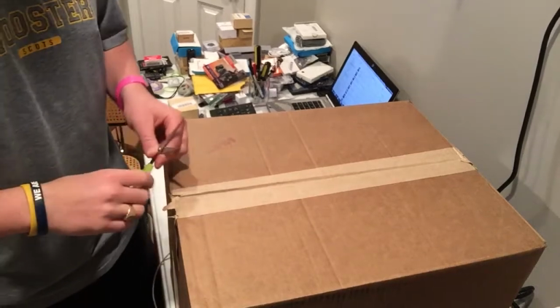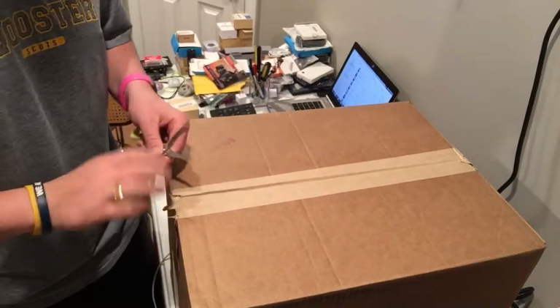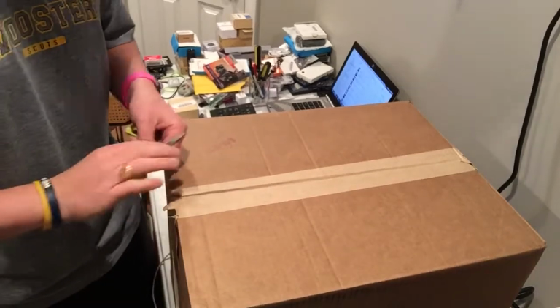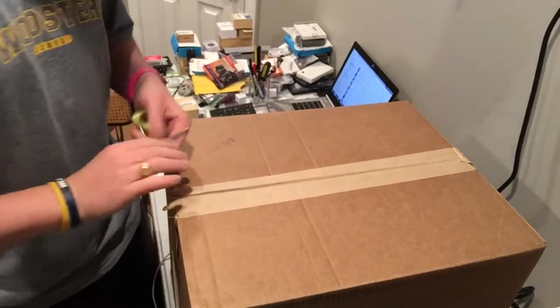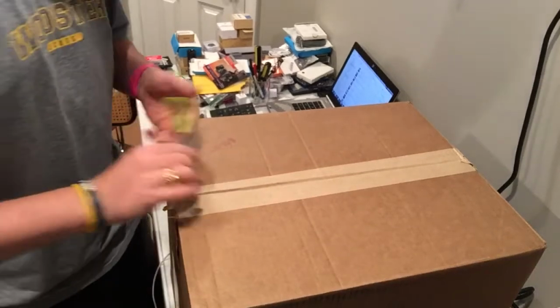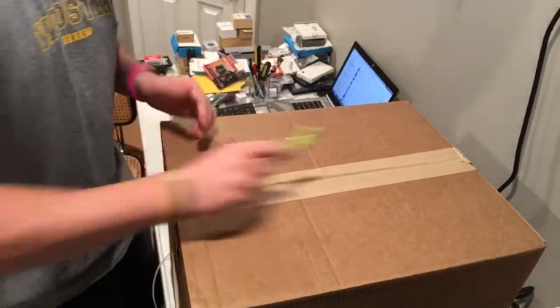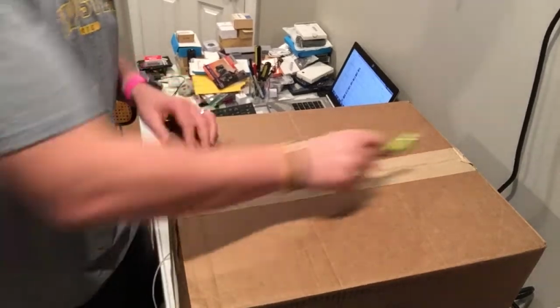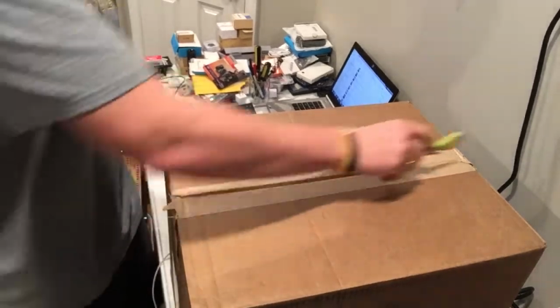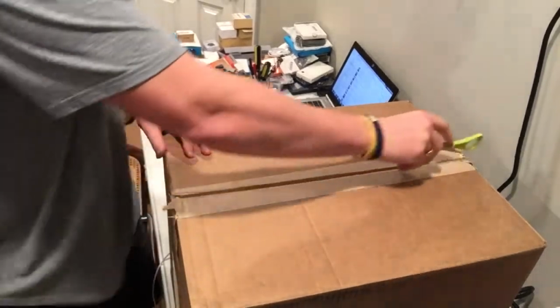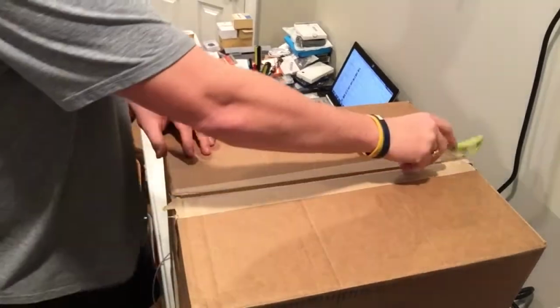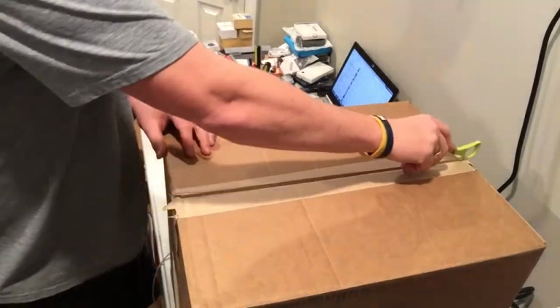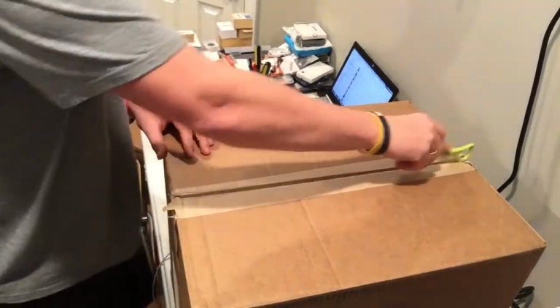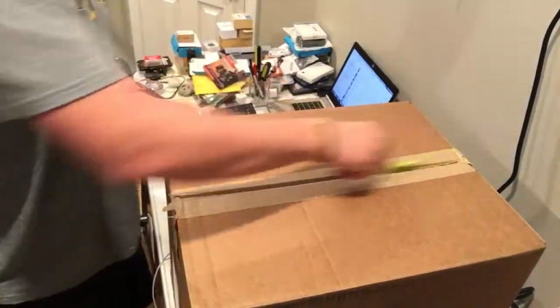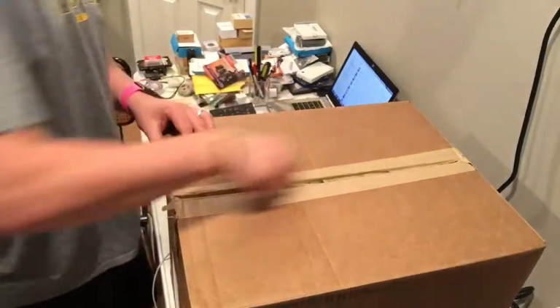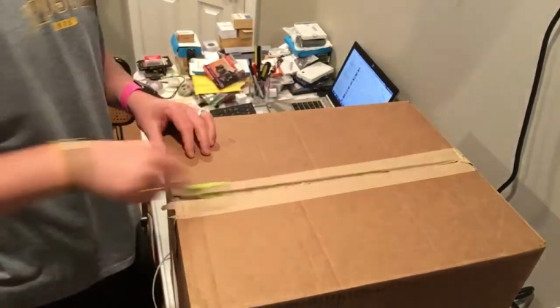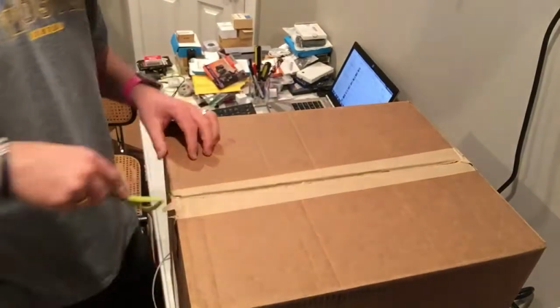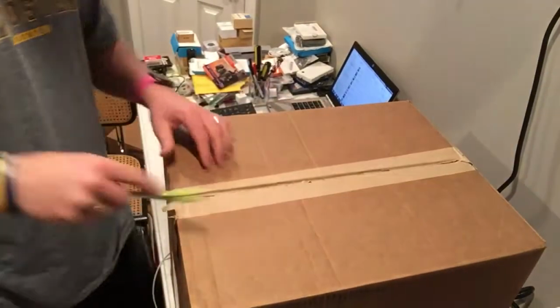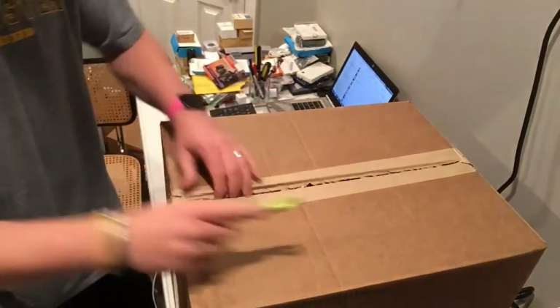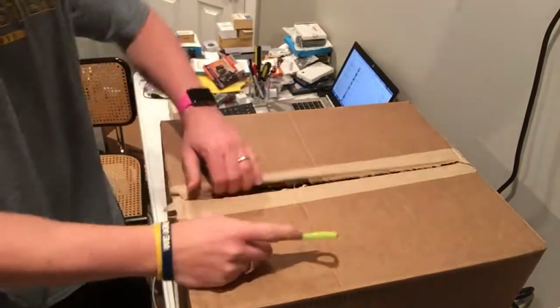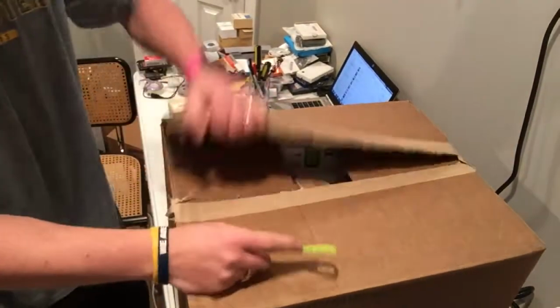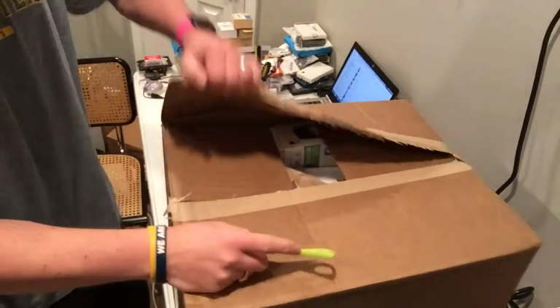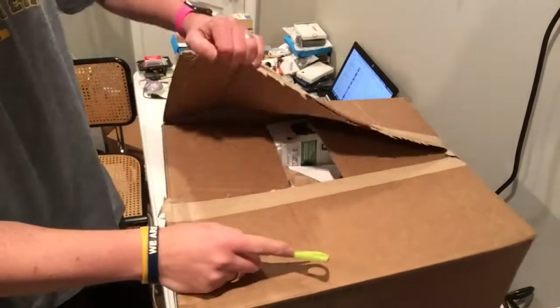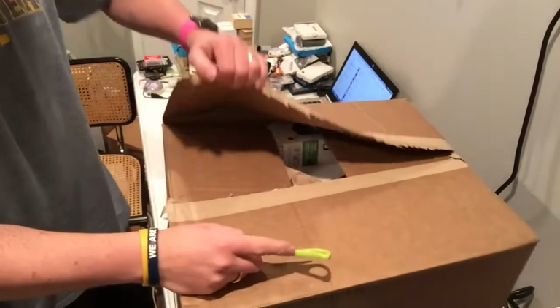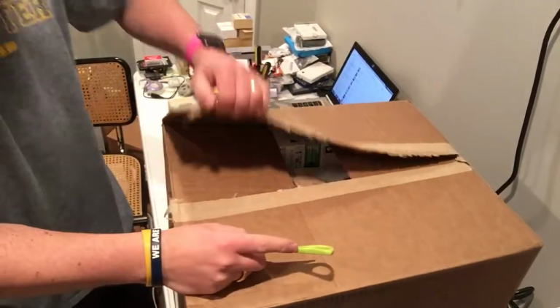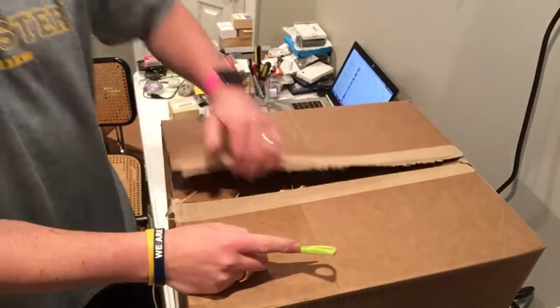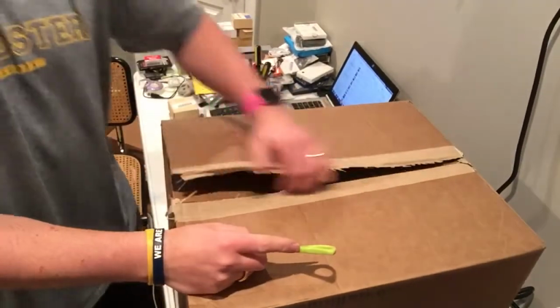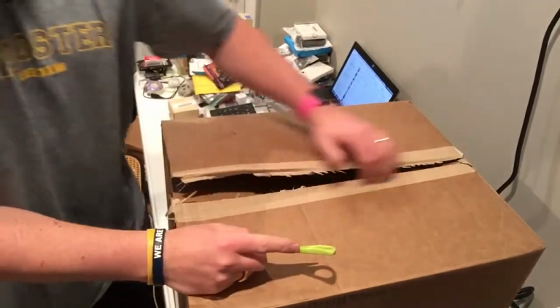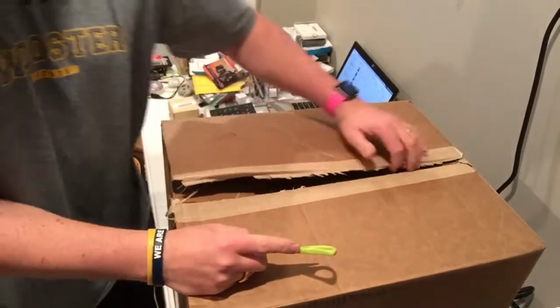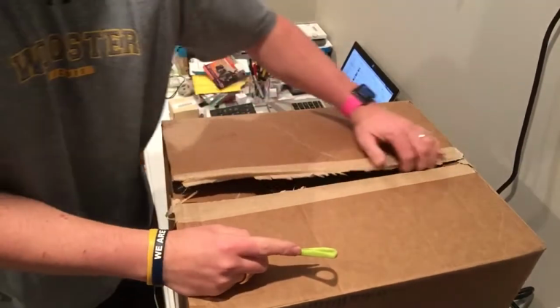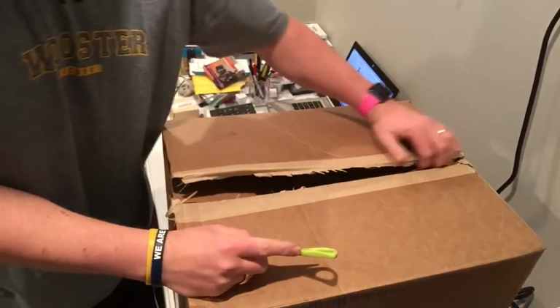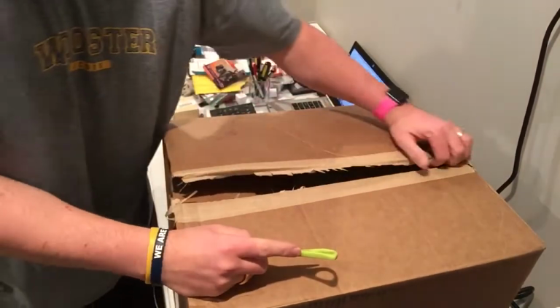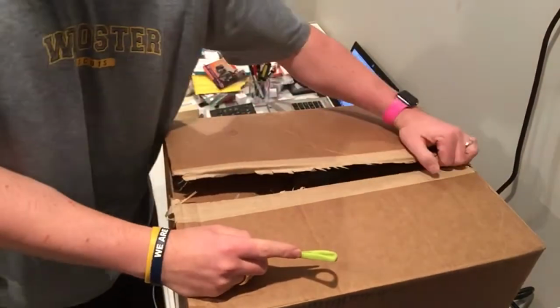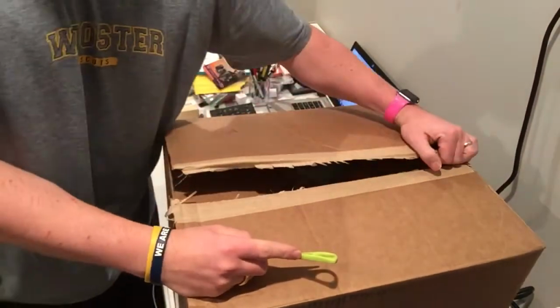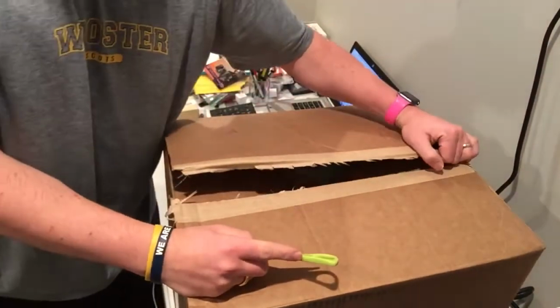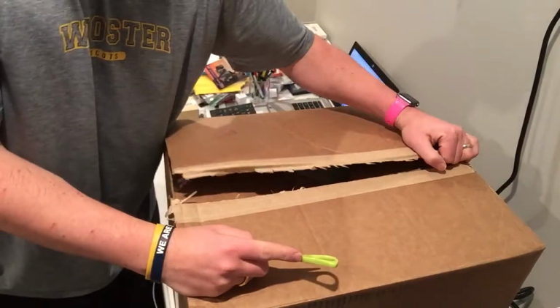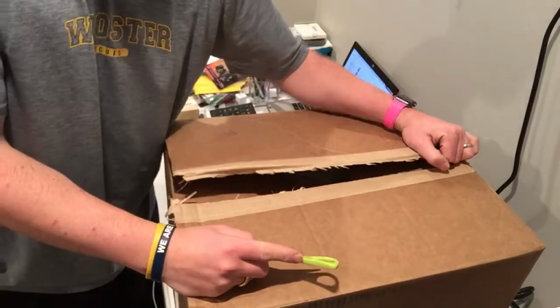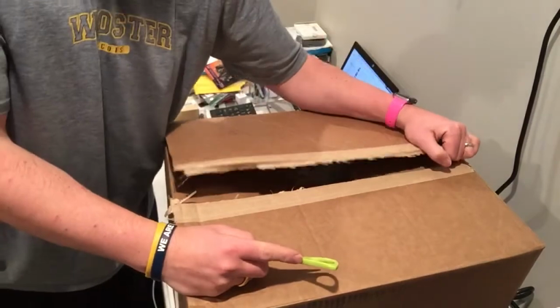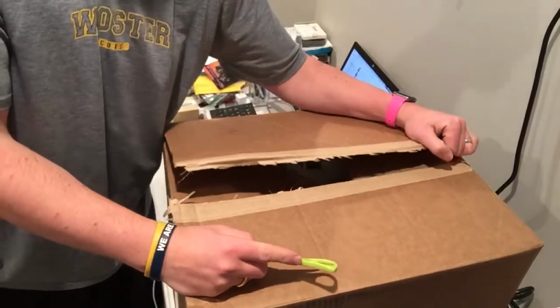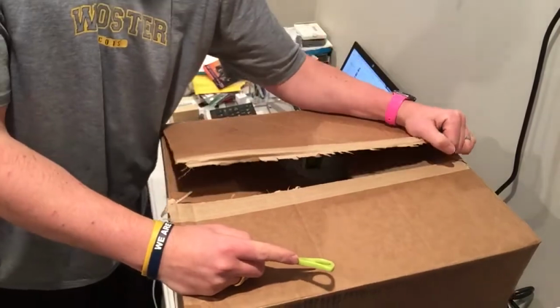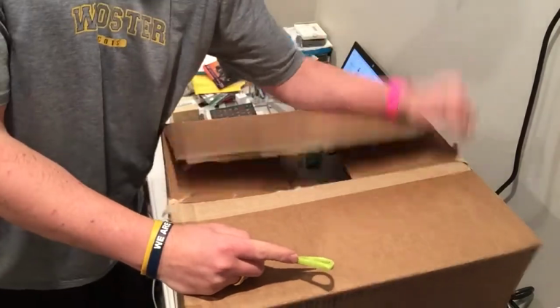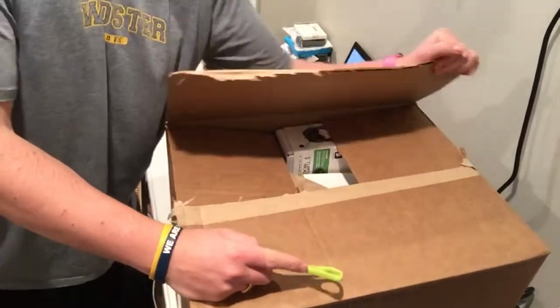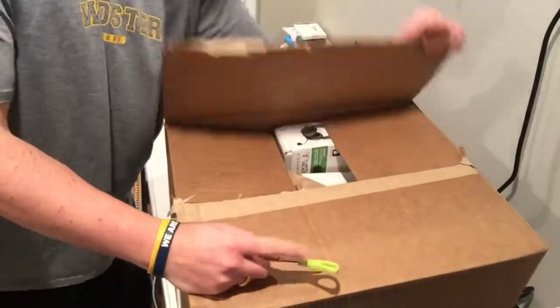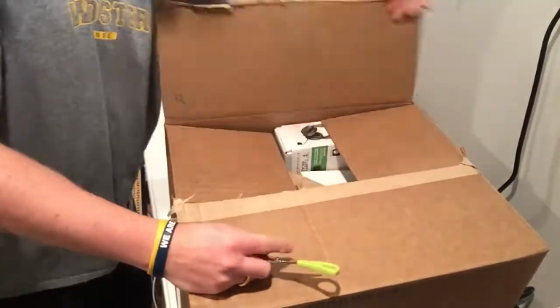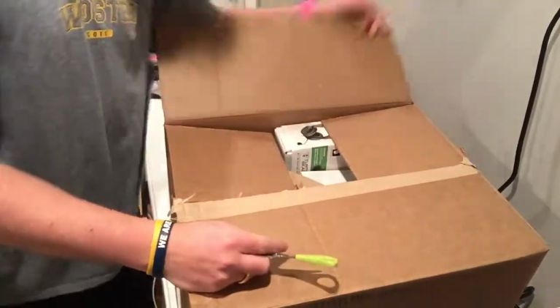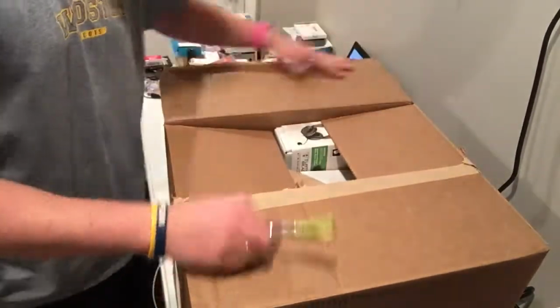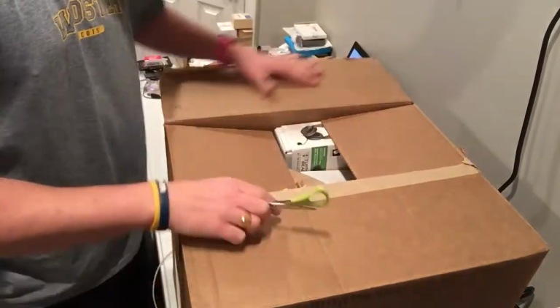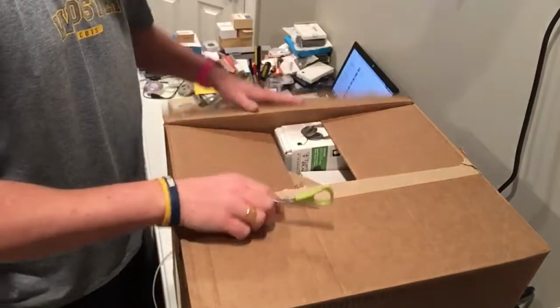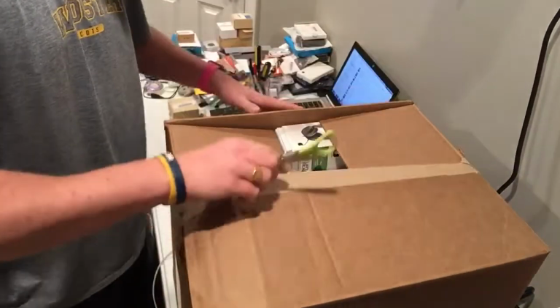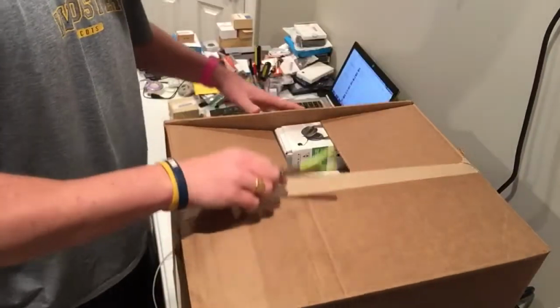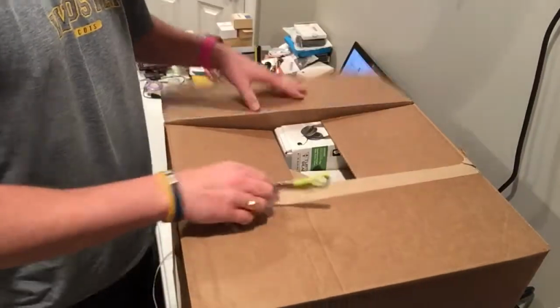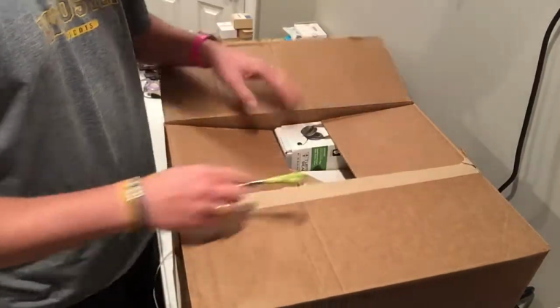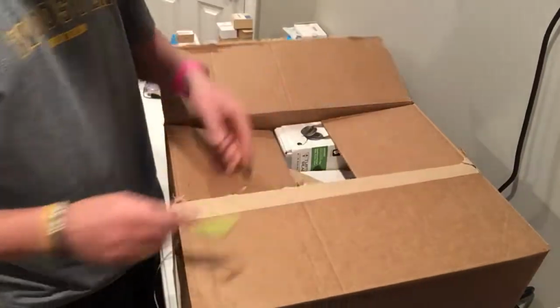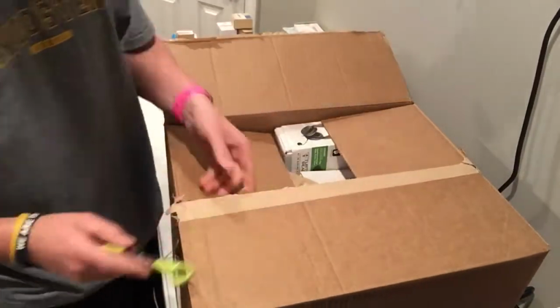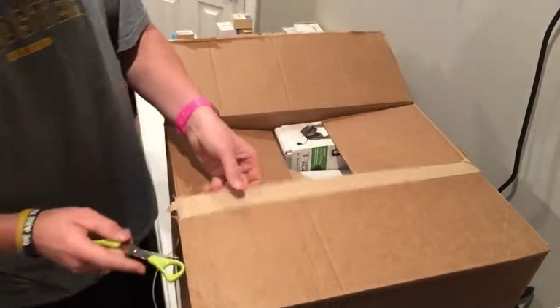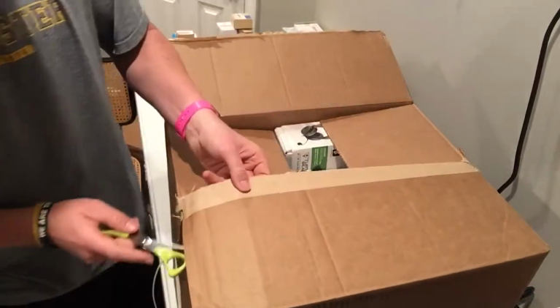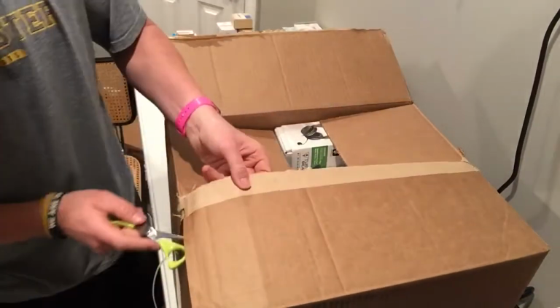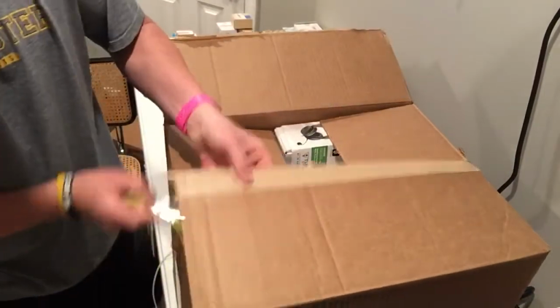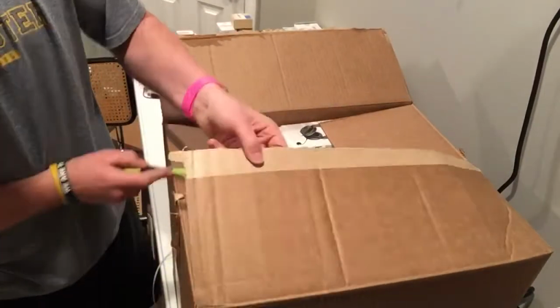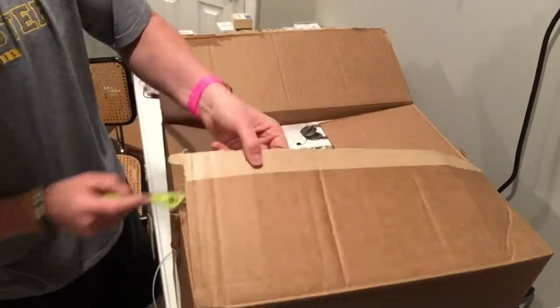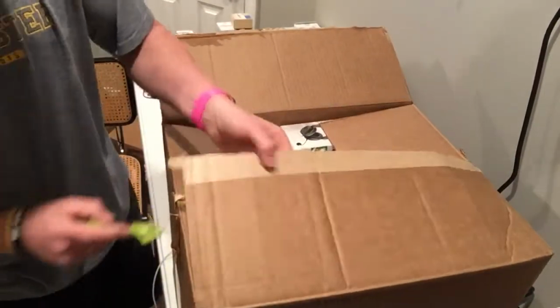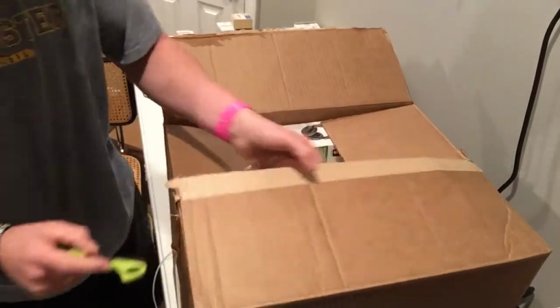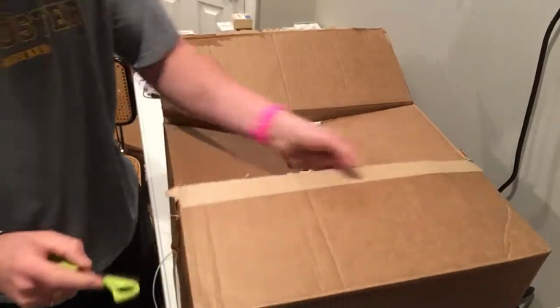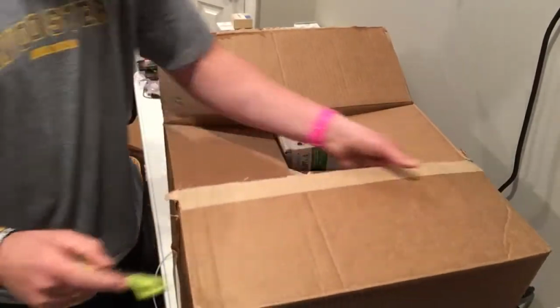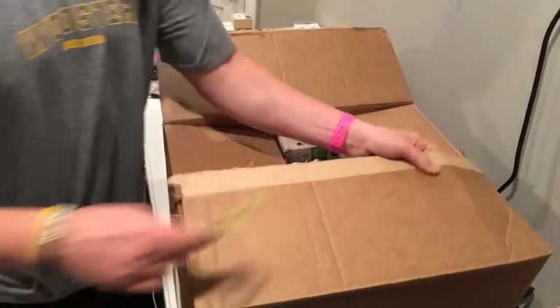Alright, I have another box. Part 2. Not sure what this one is, but let's take a look.